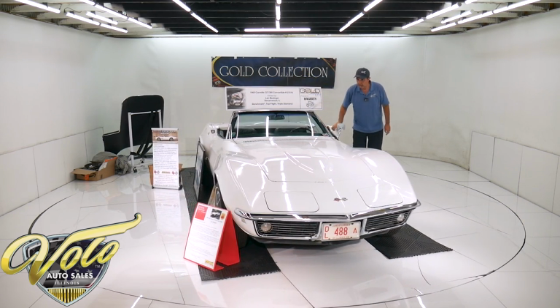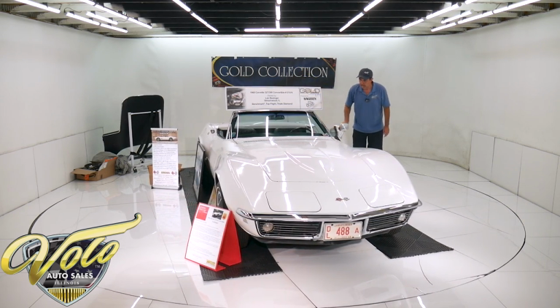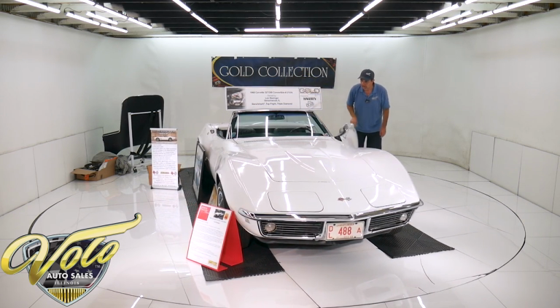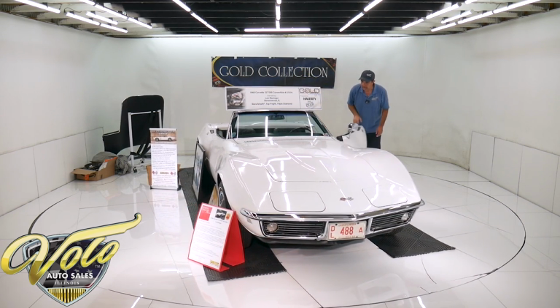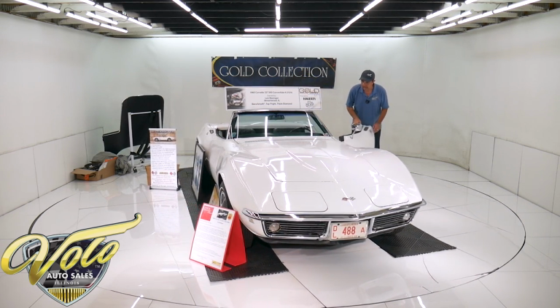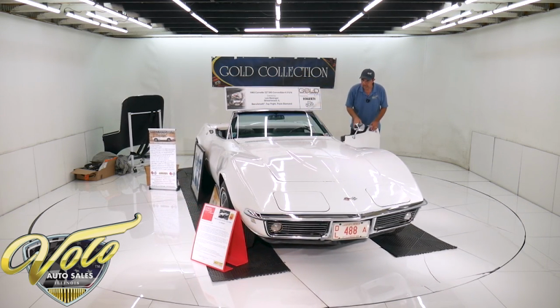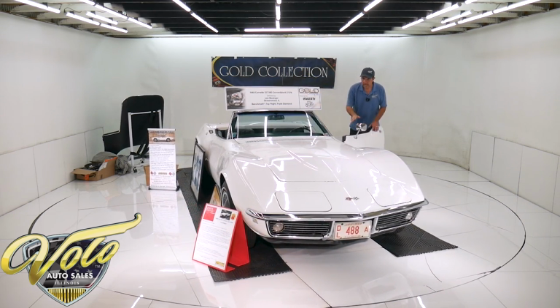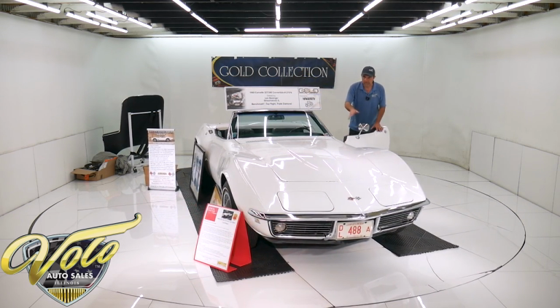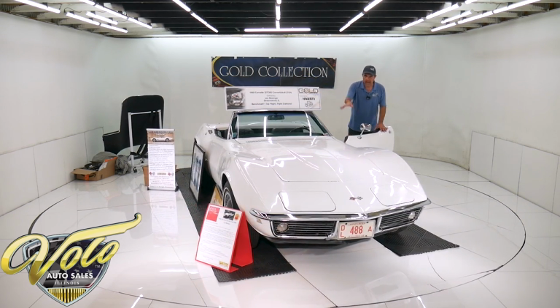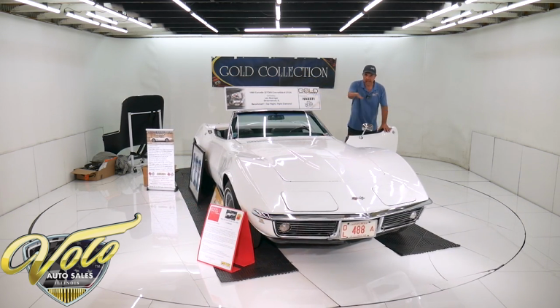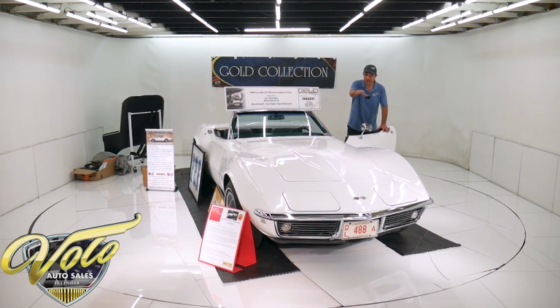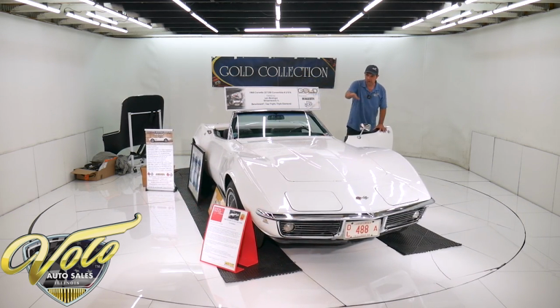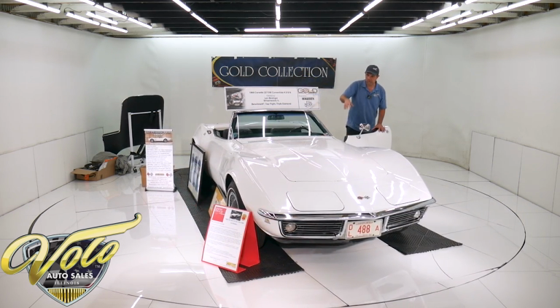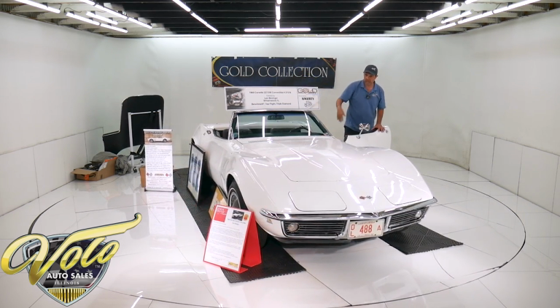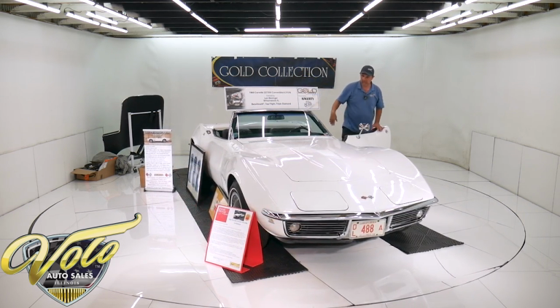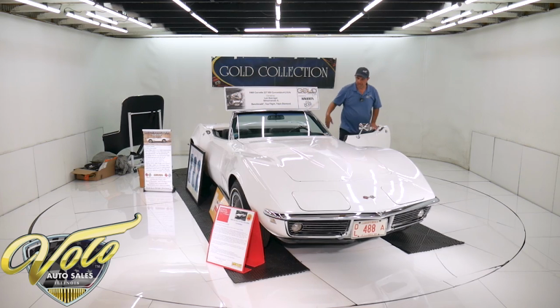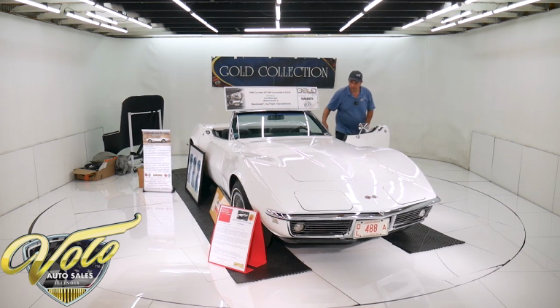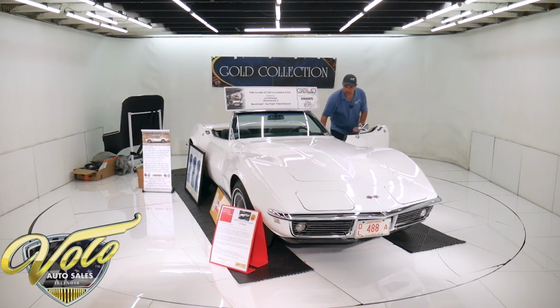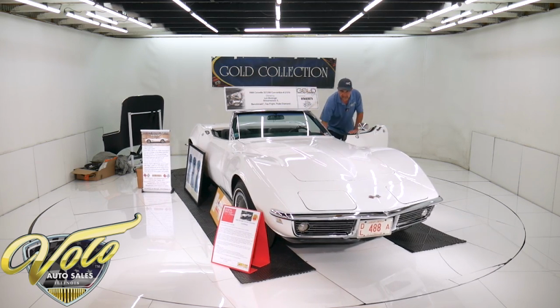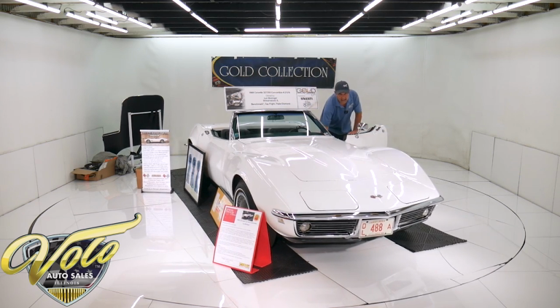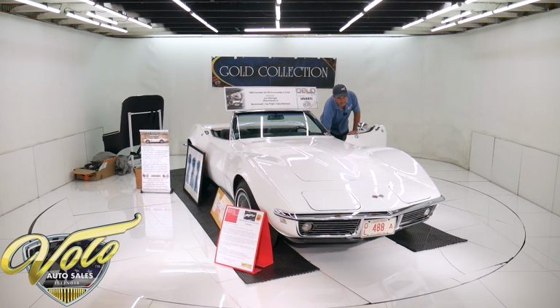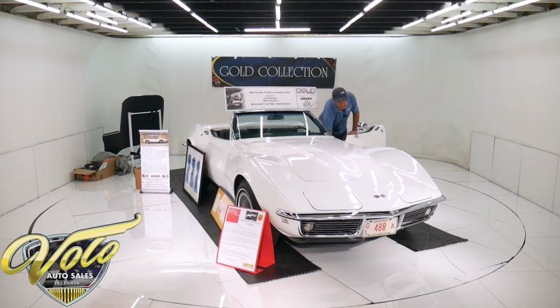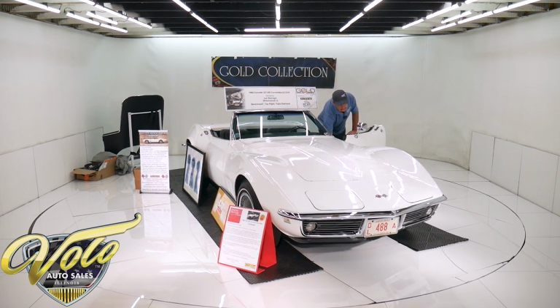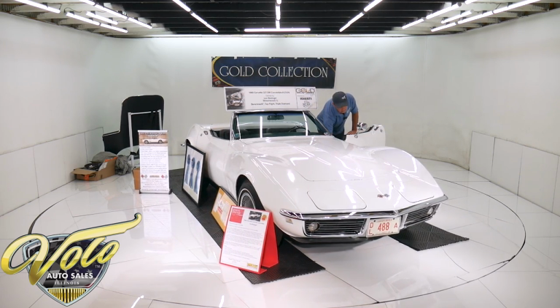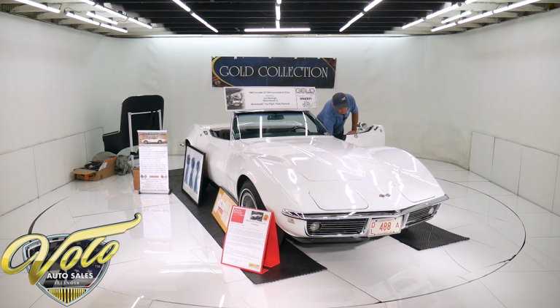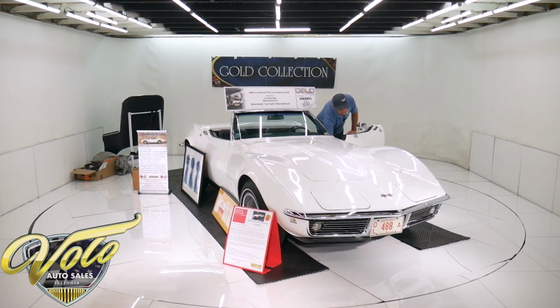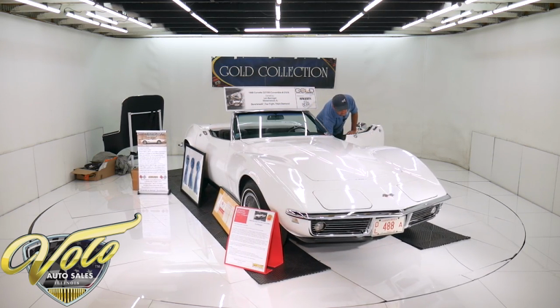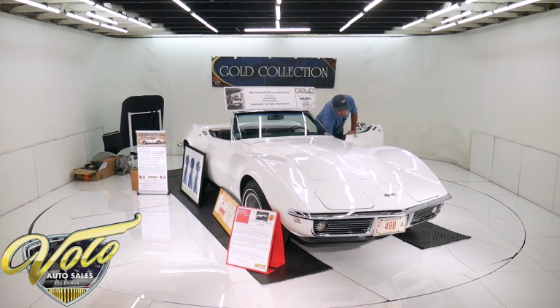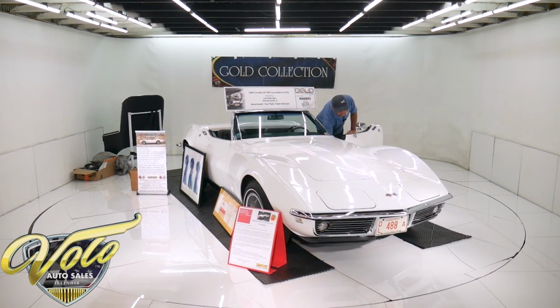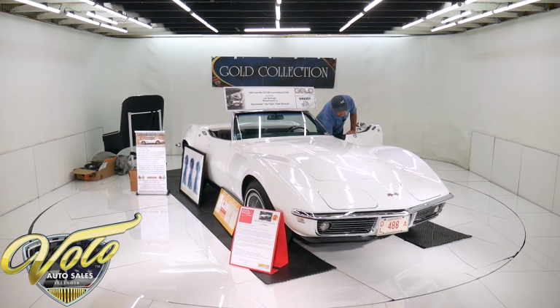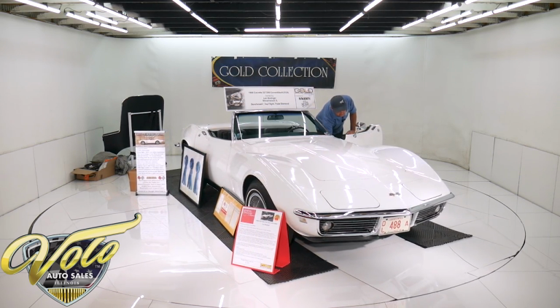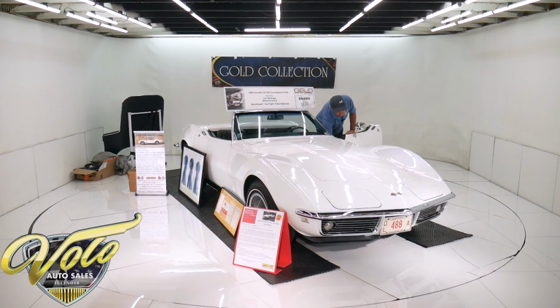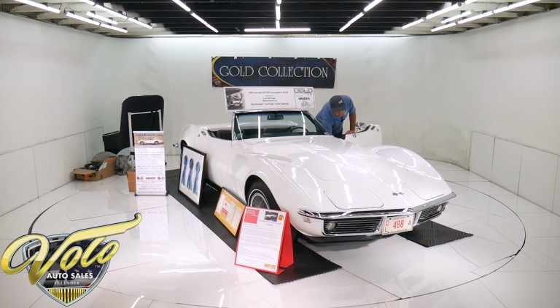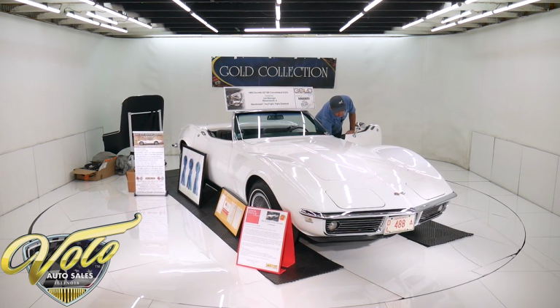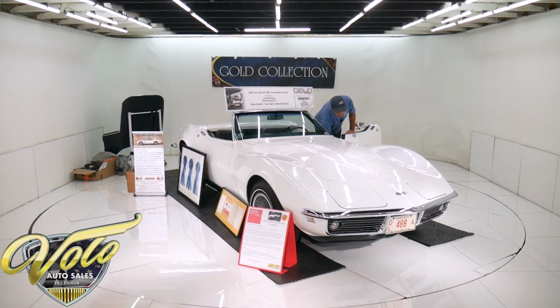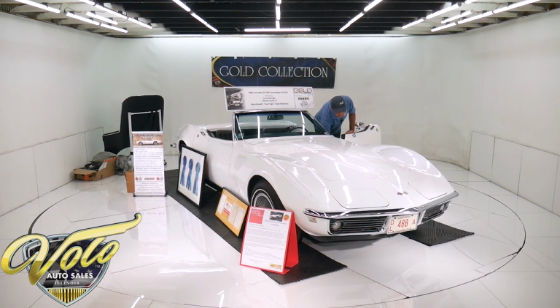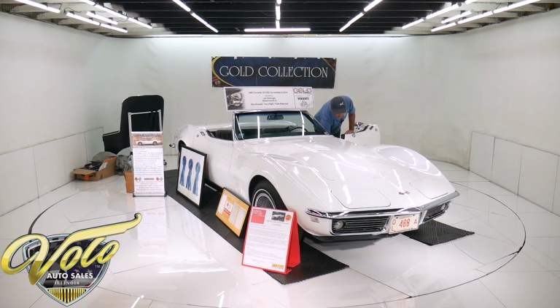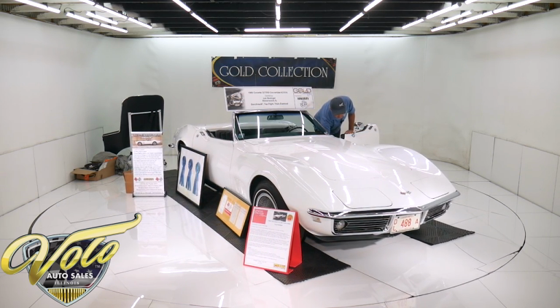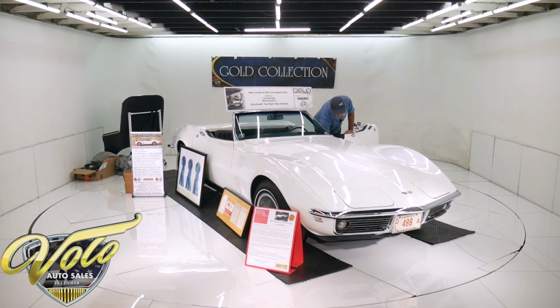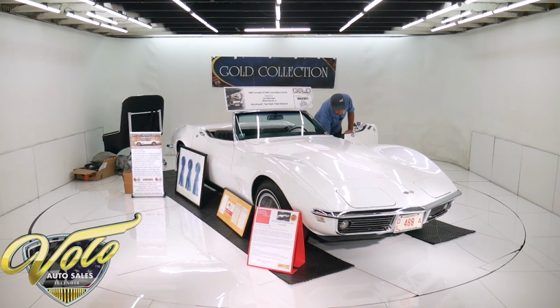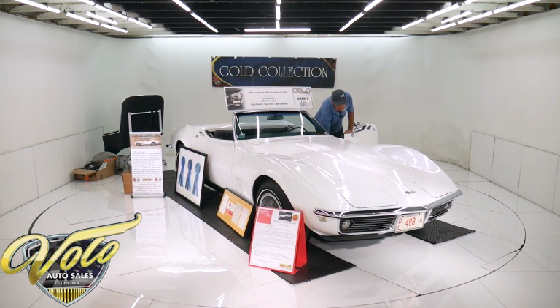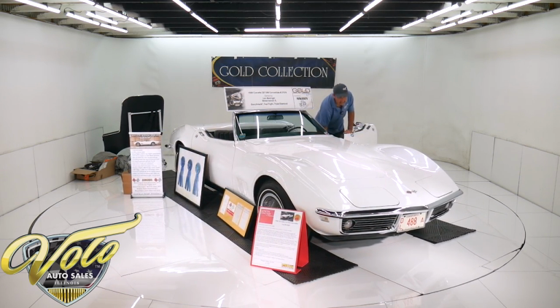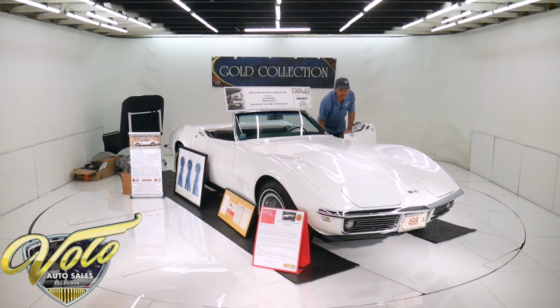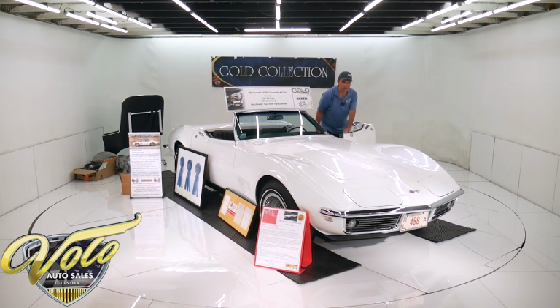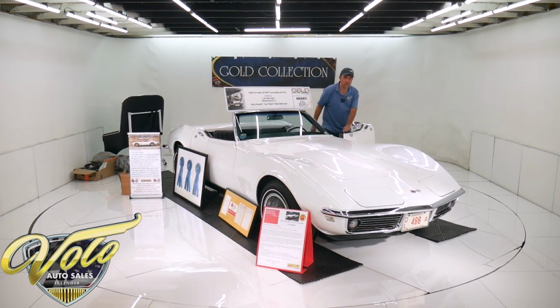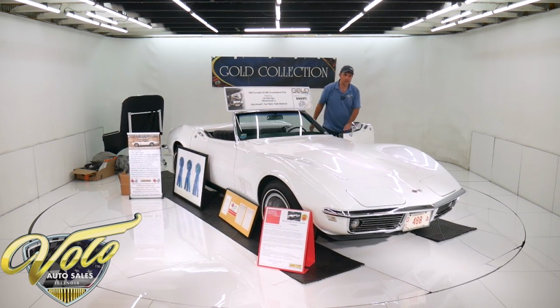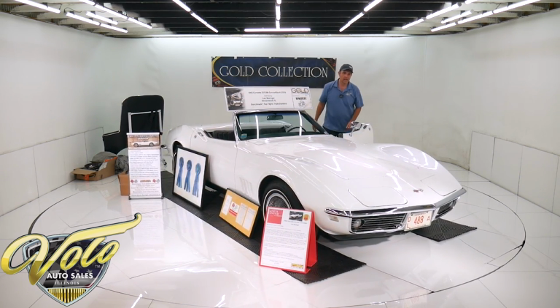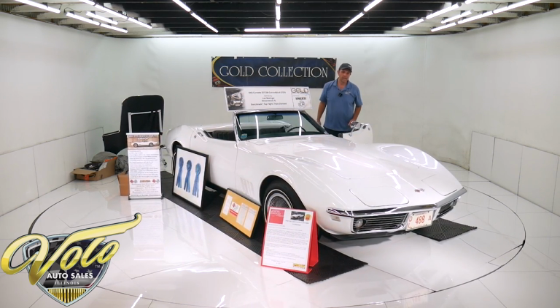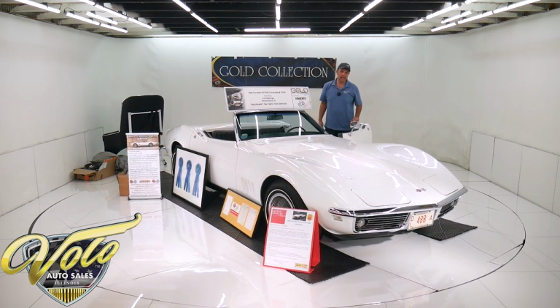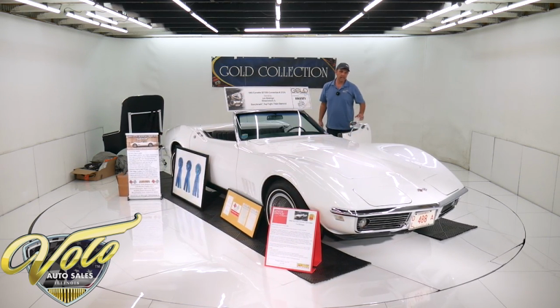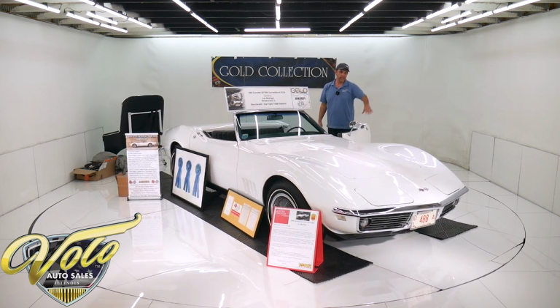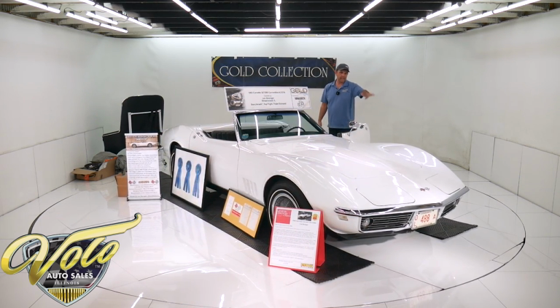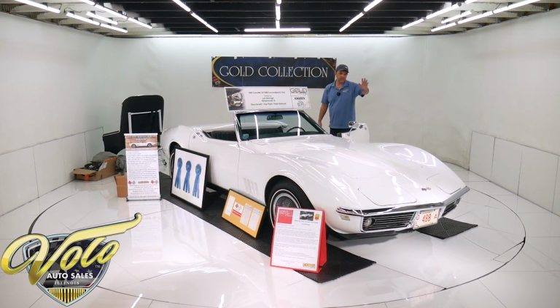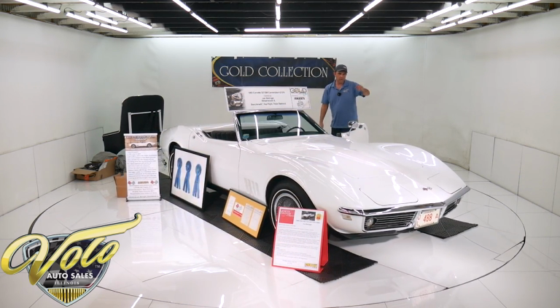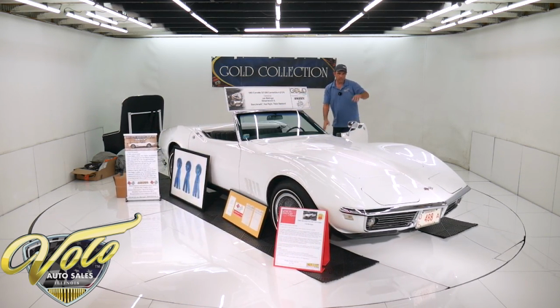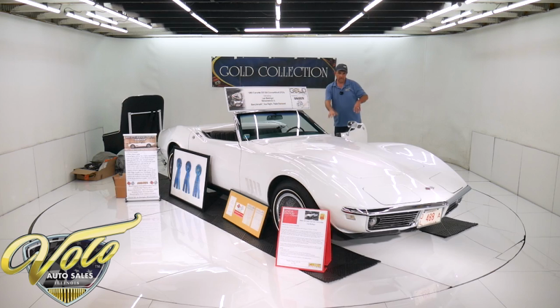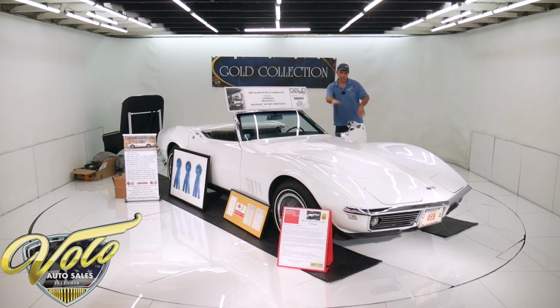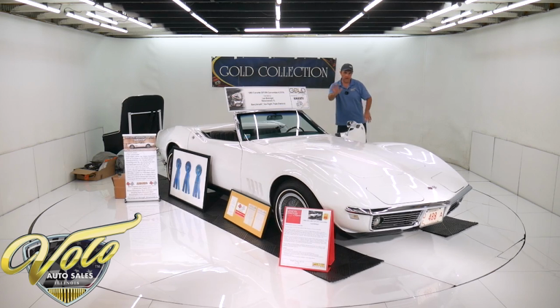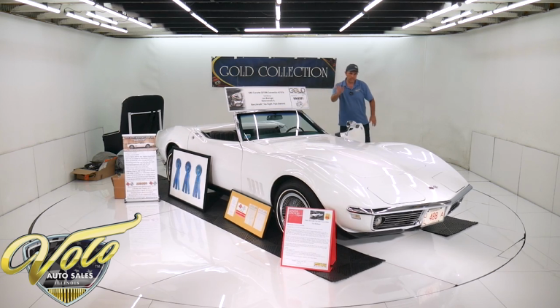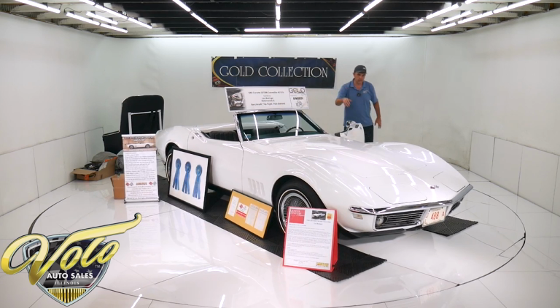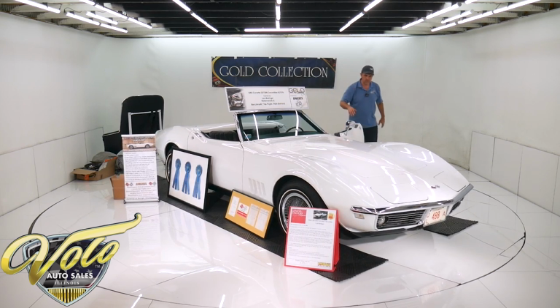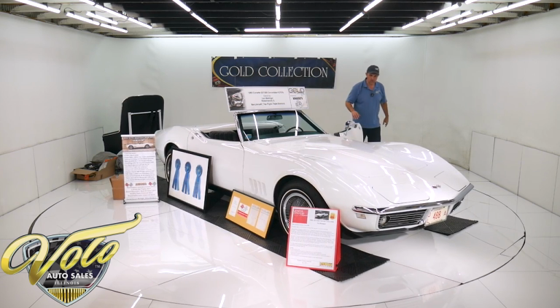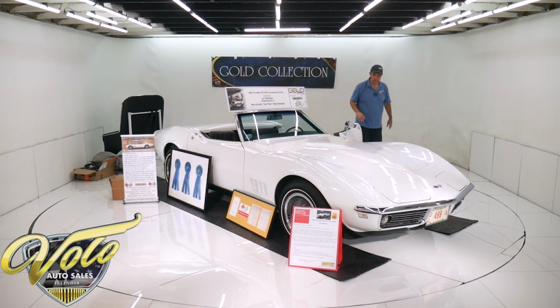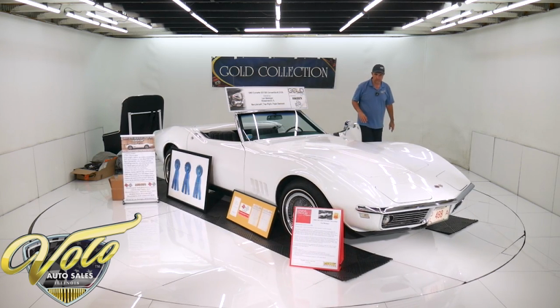All the vacuum stuff works. Everything works in the car — down to the clock, the radio, the headlights open, the wipers open.